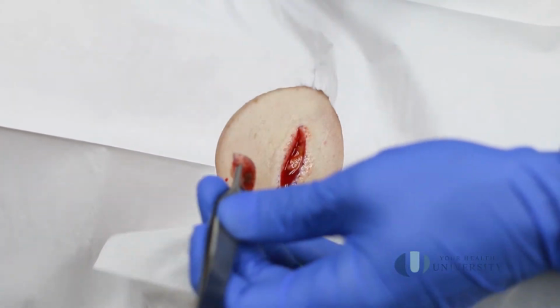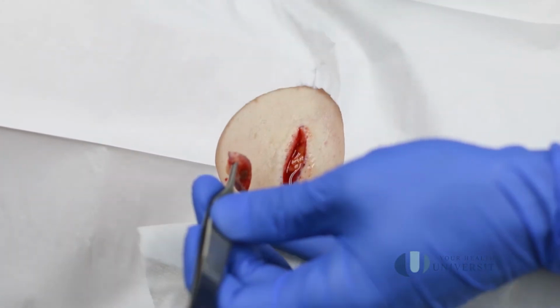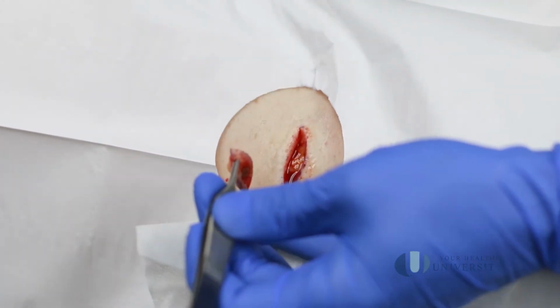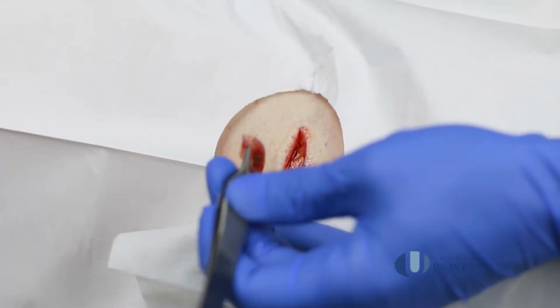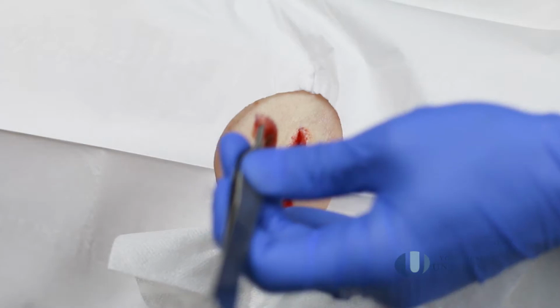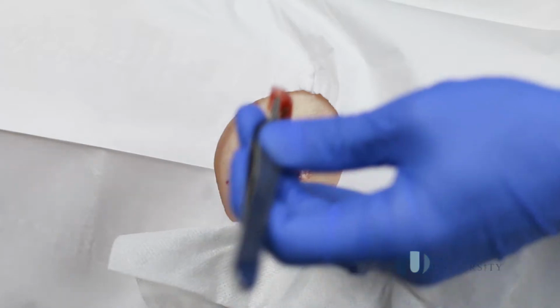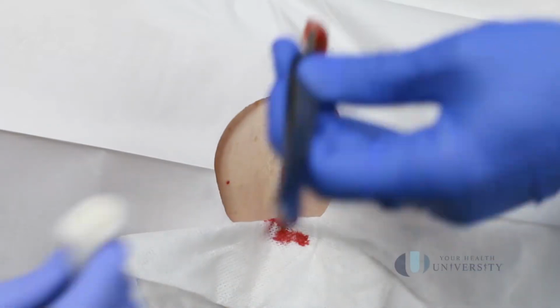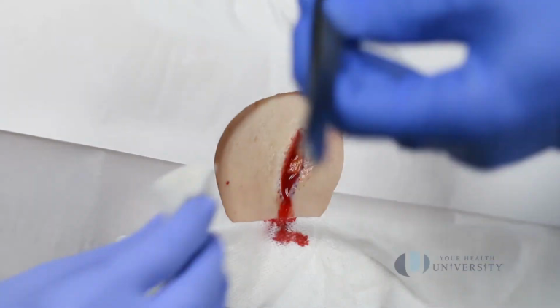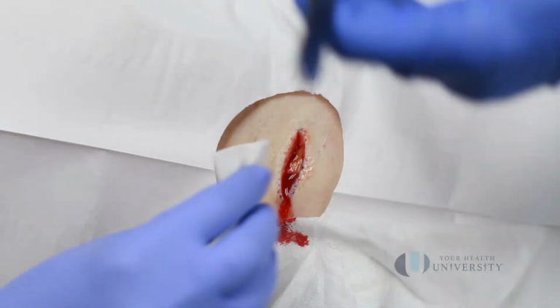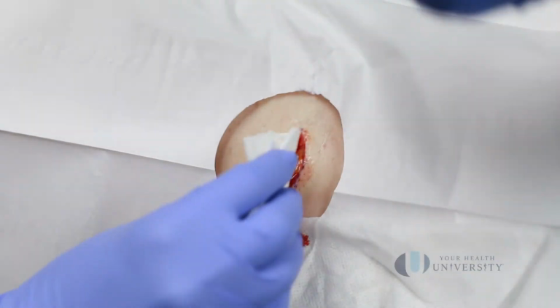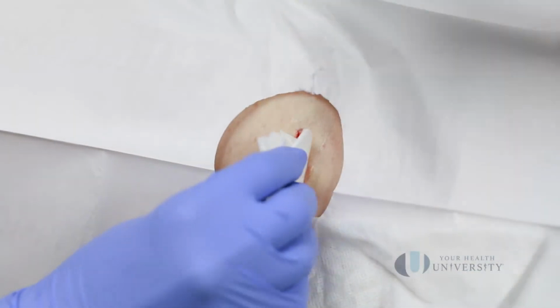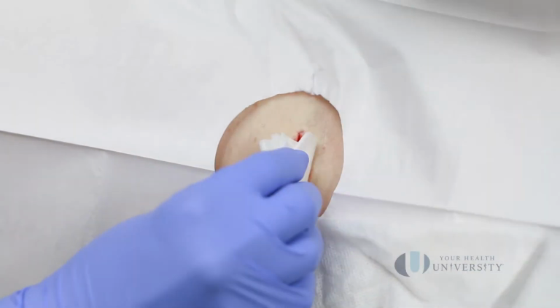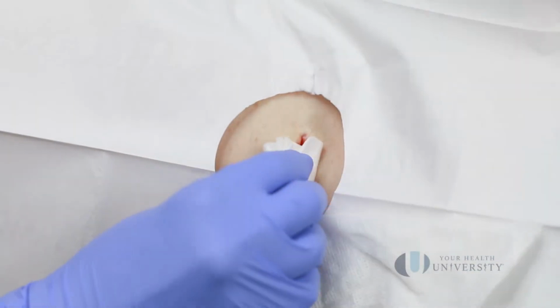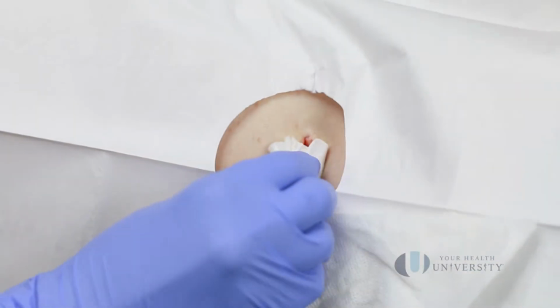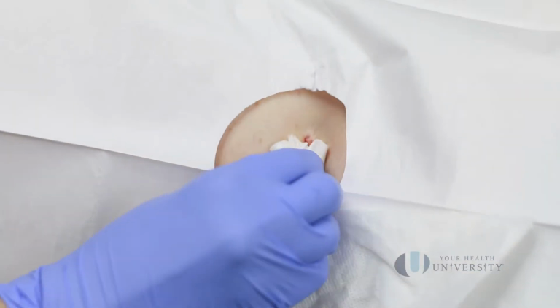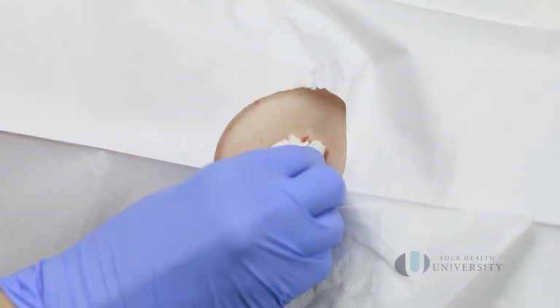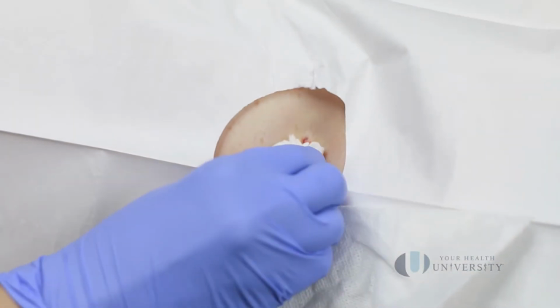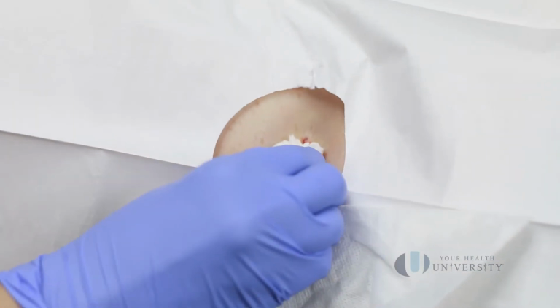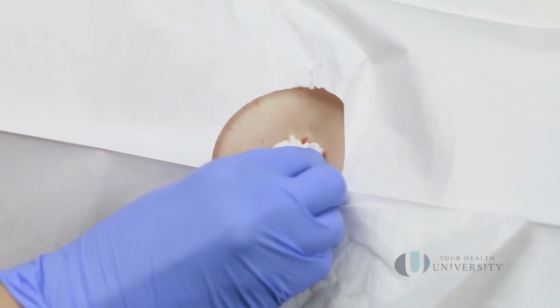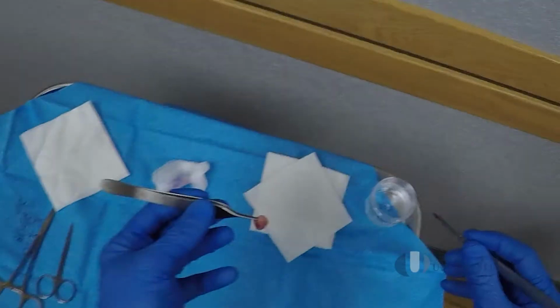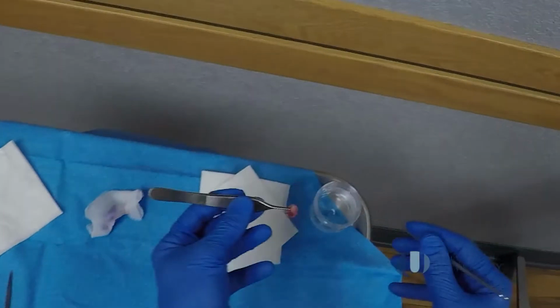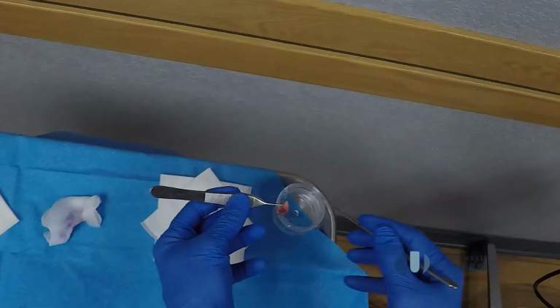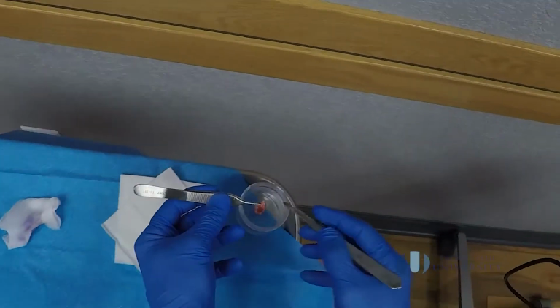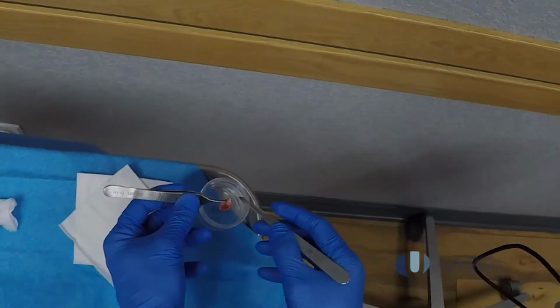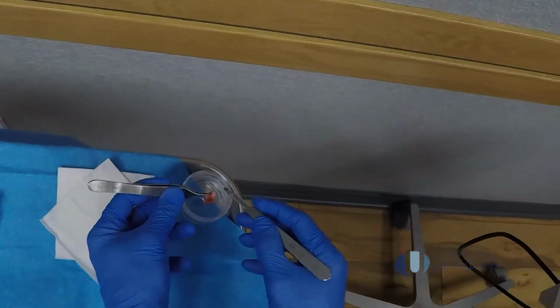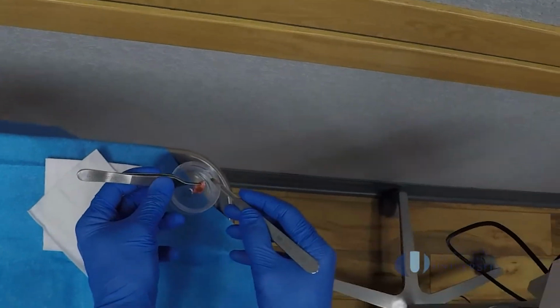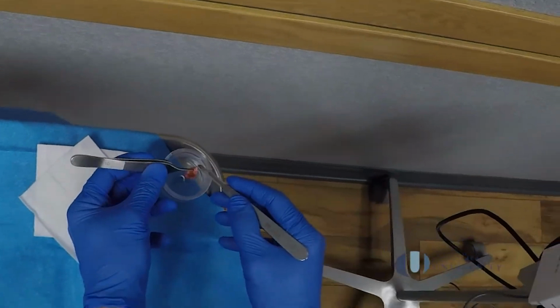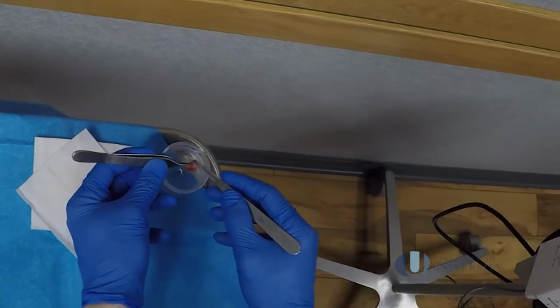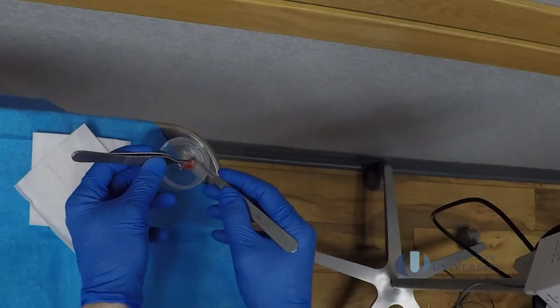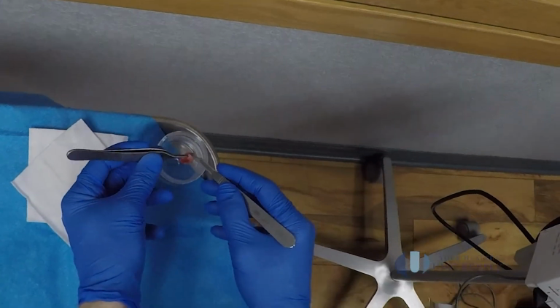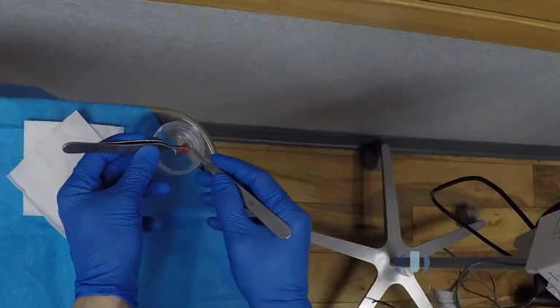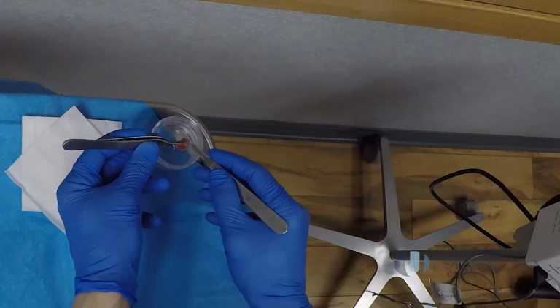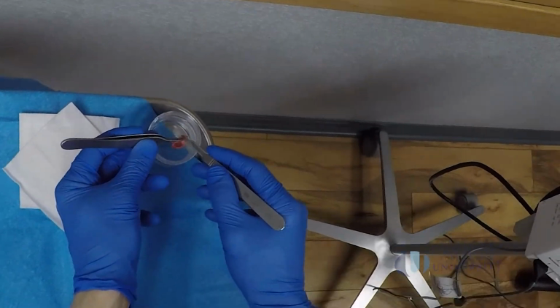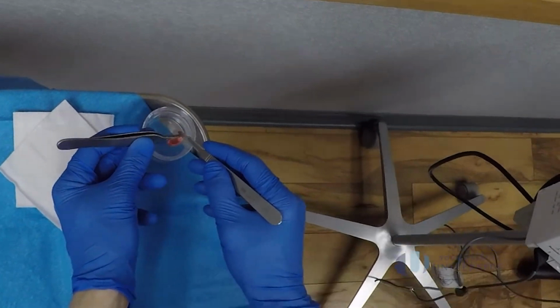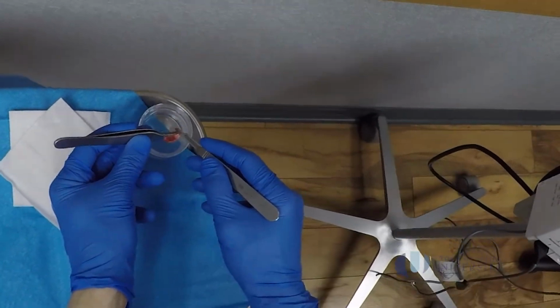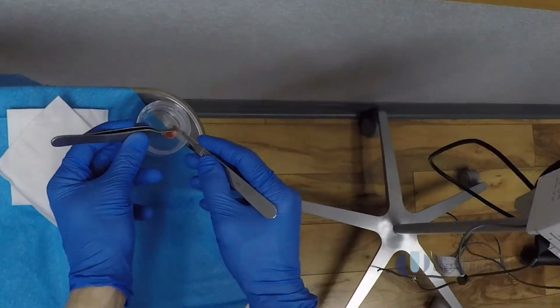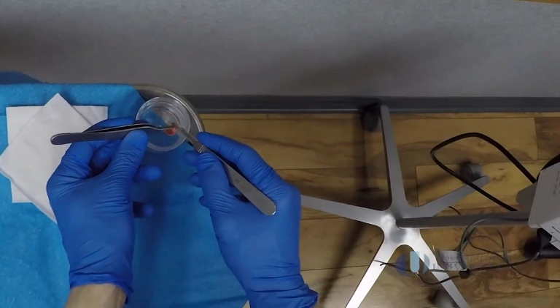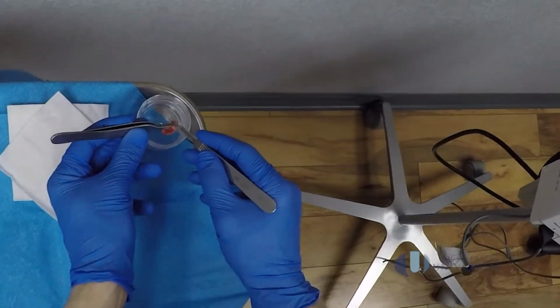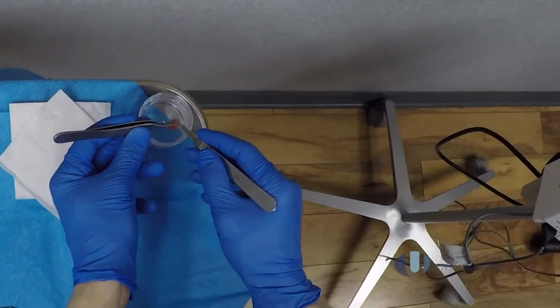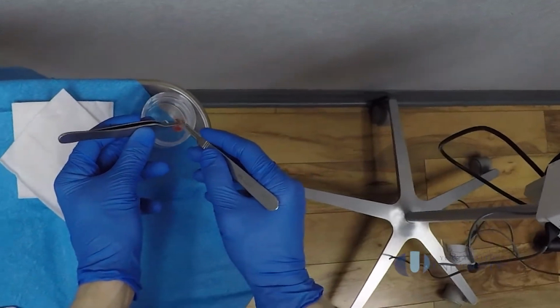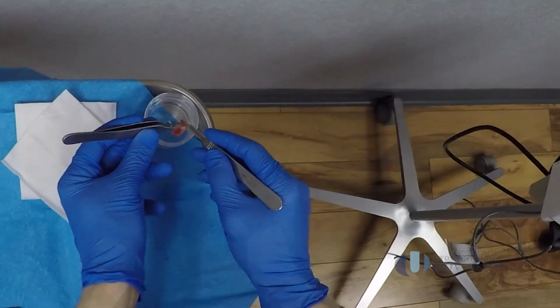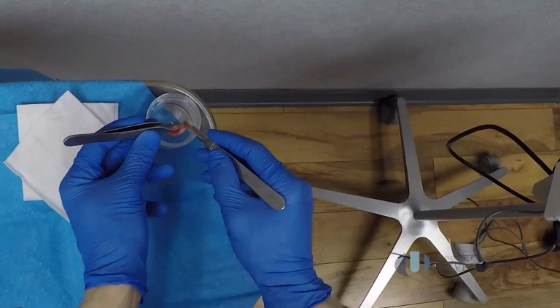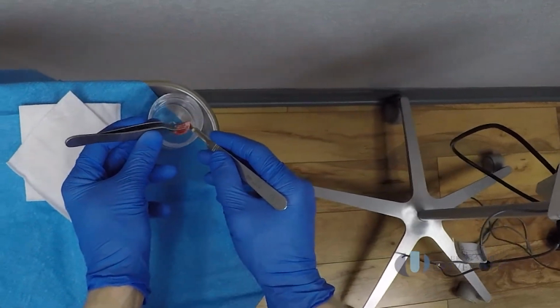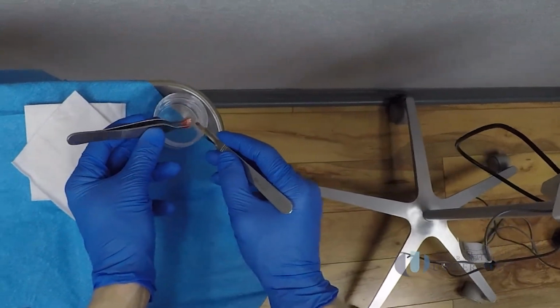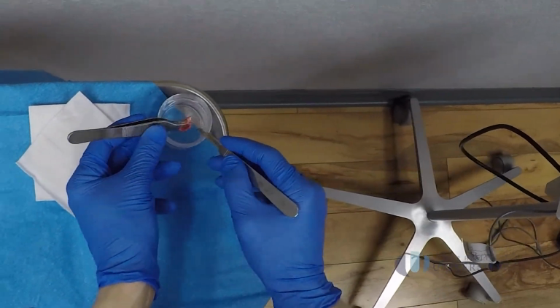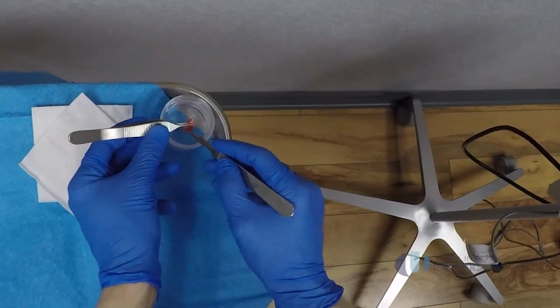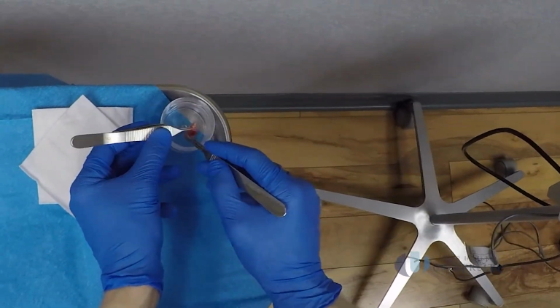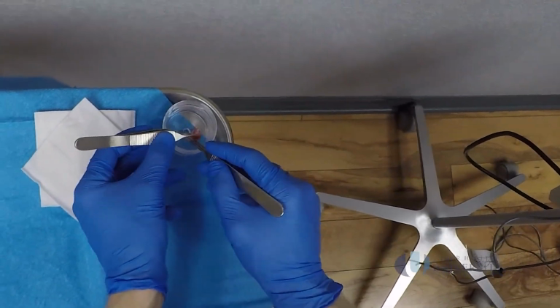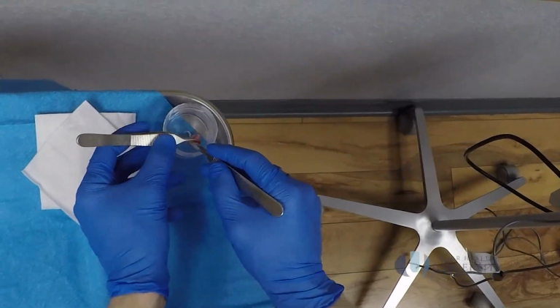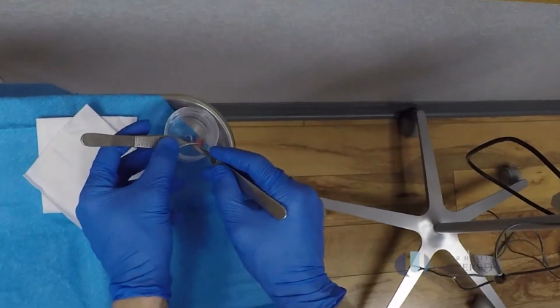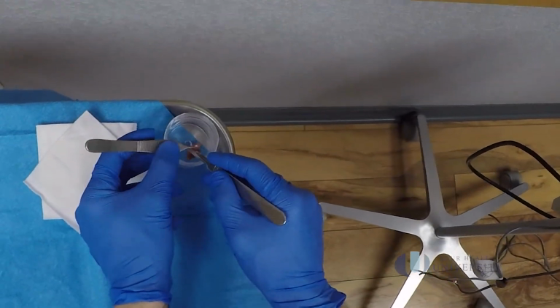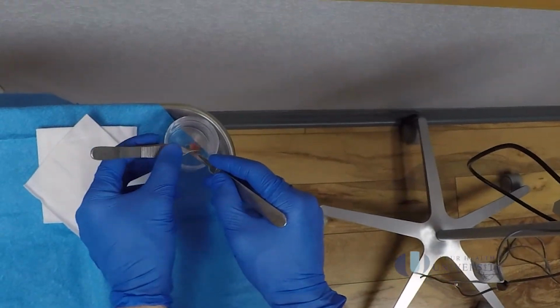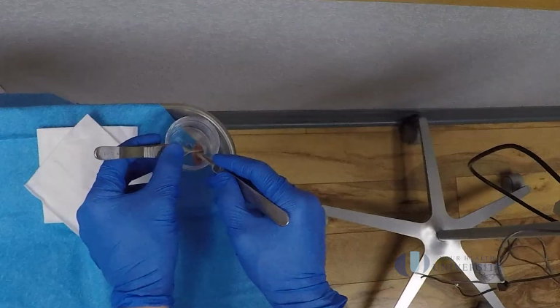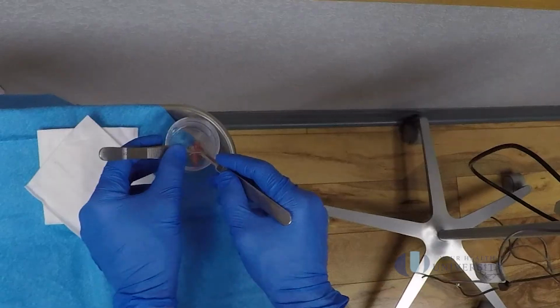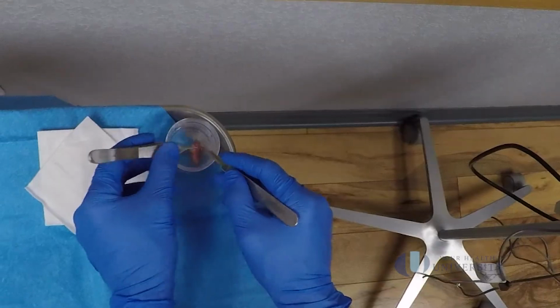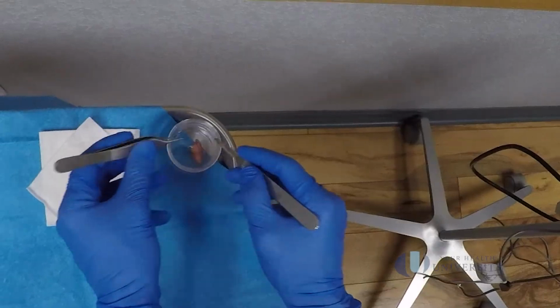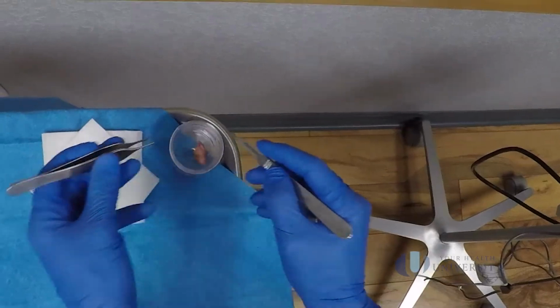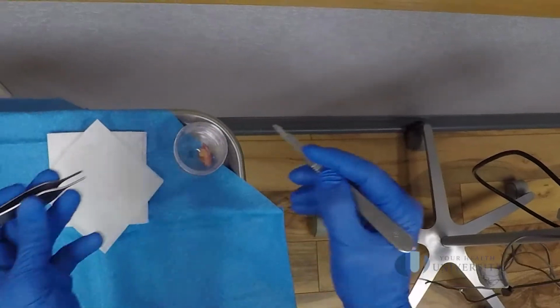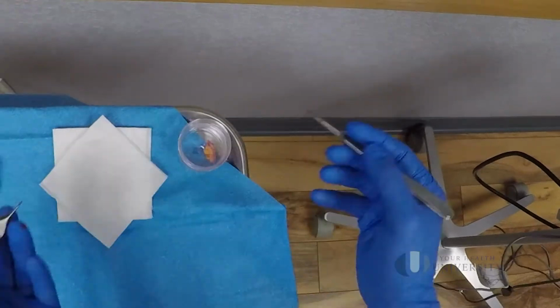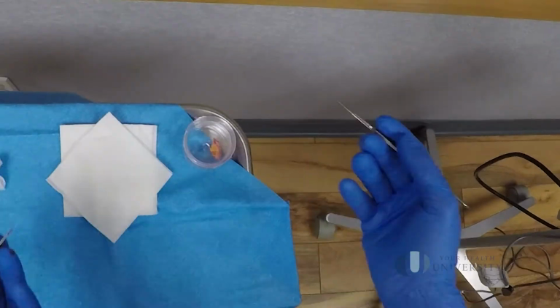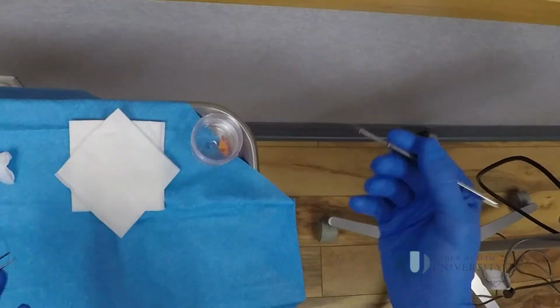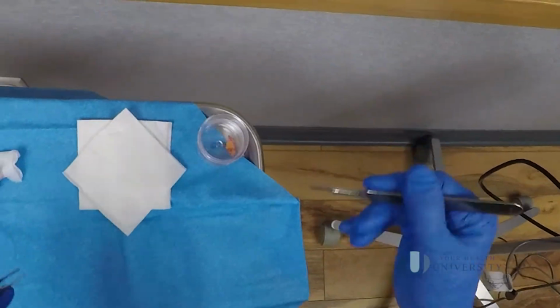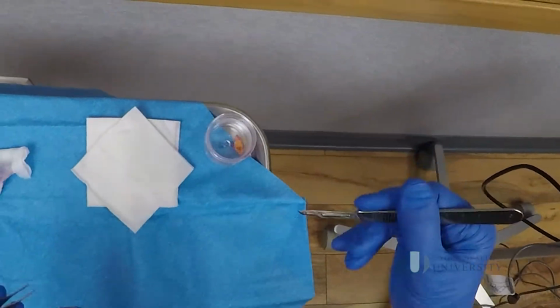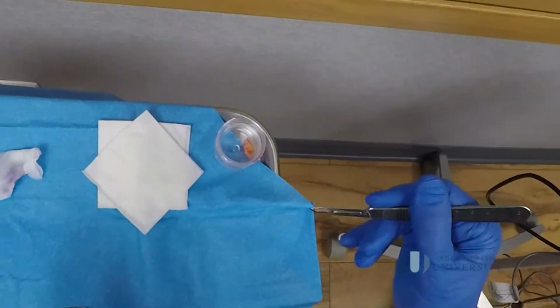The specimen goes off to the lab to see if we've gotten around it, and that usually takes about two weeks.